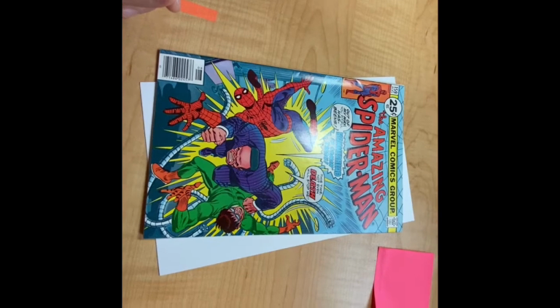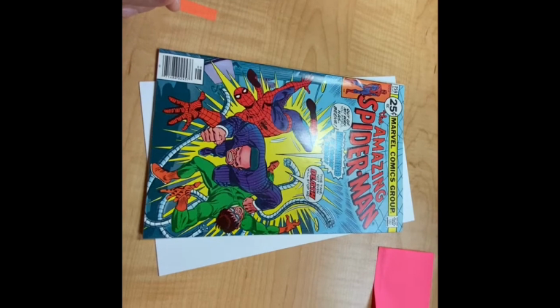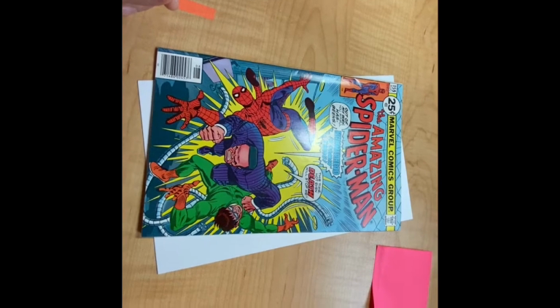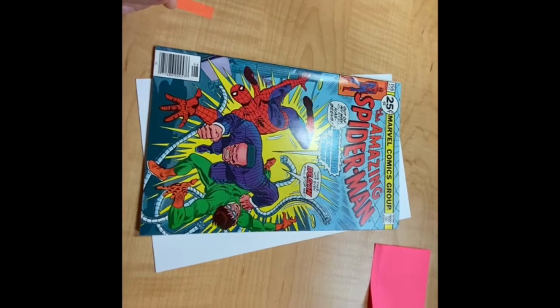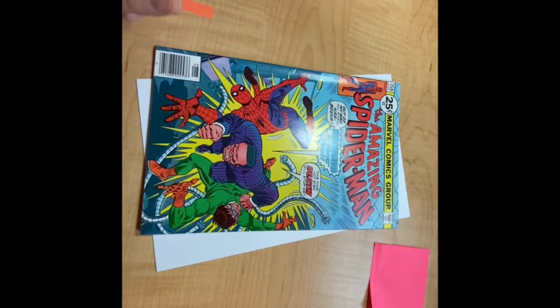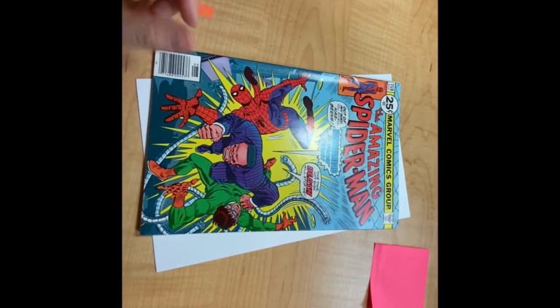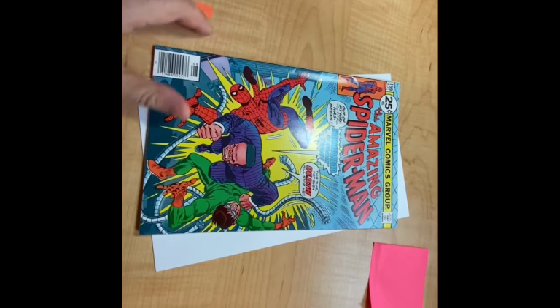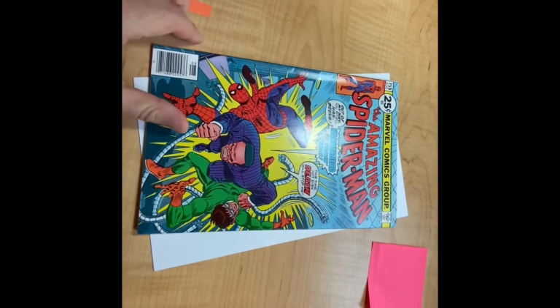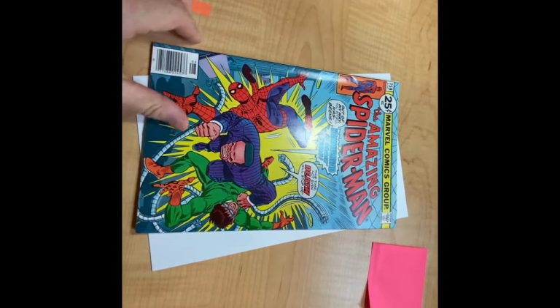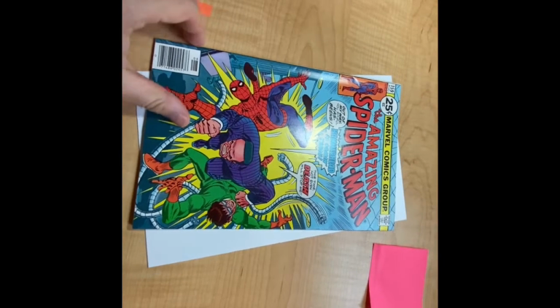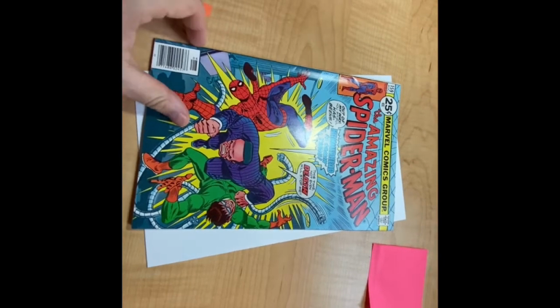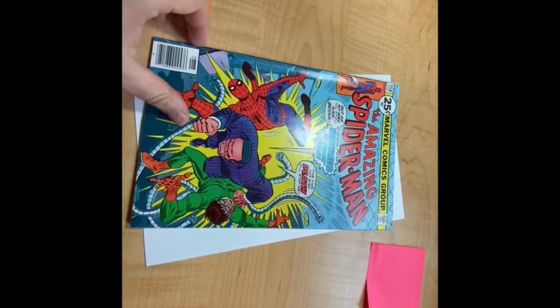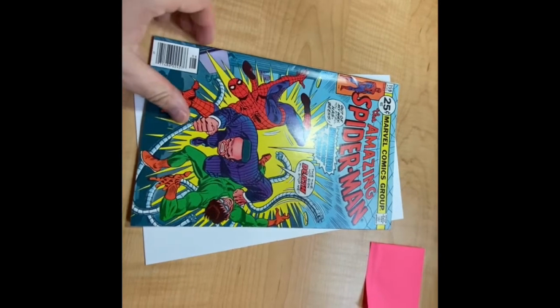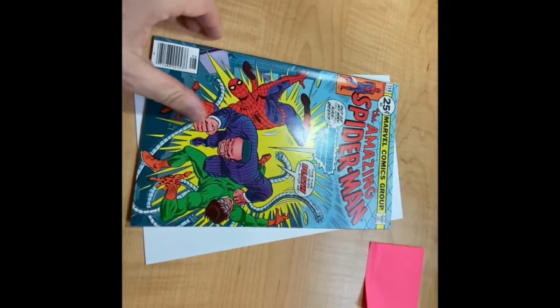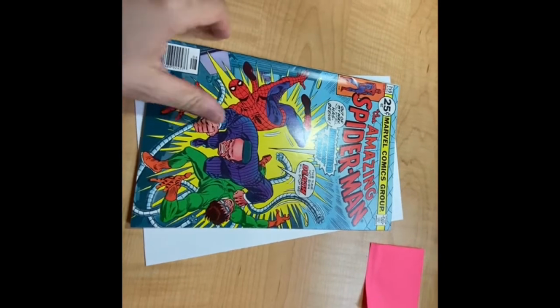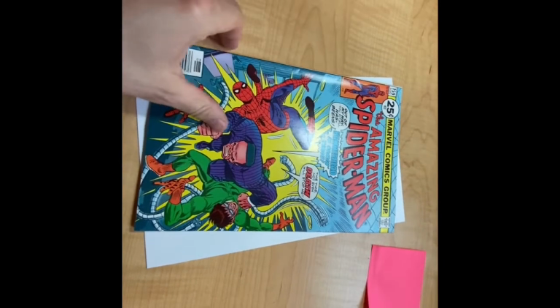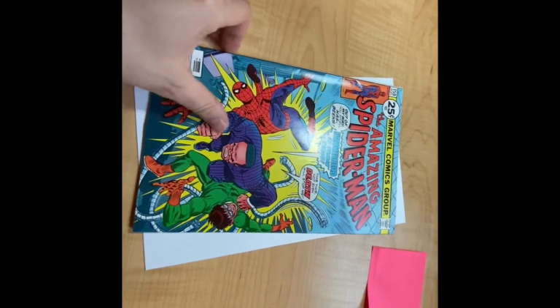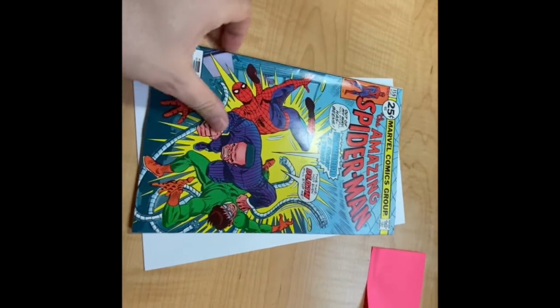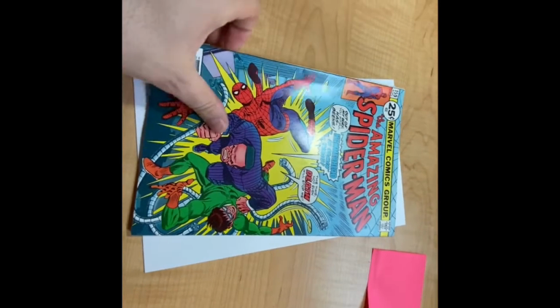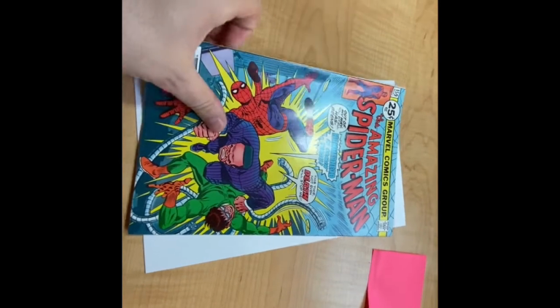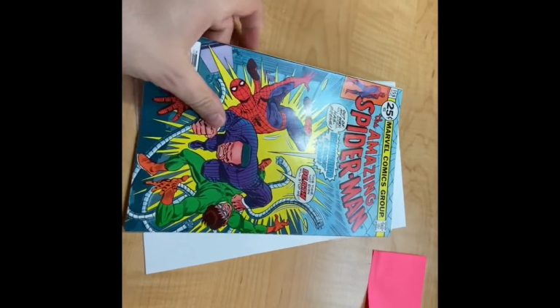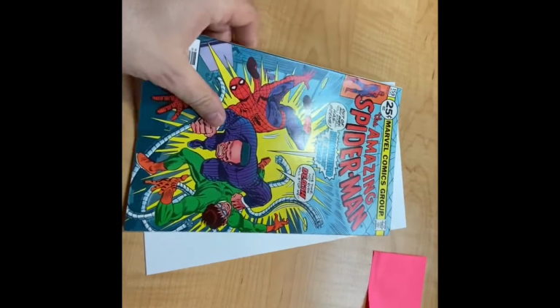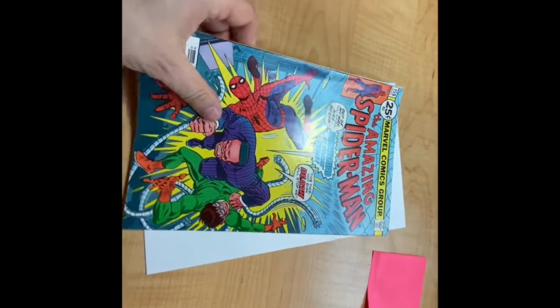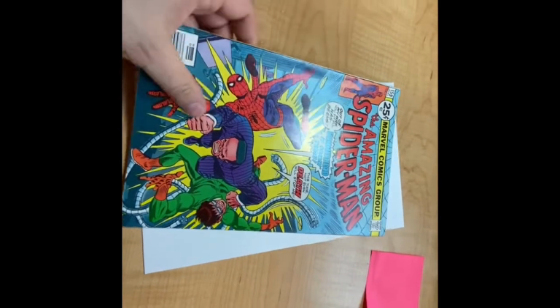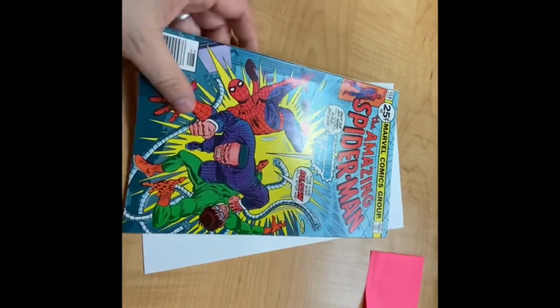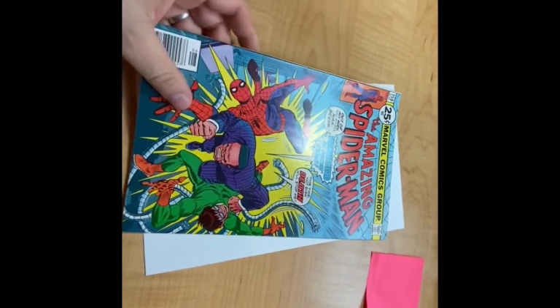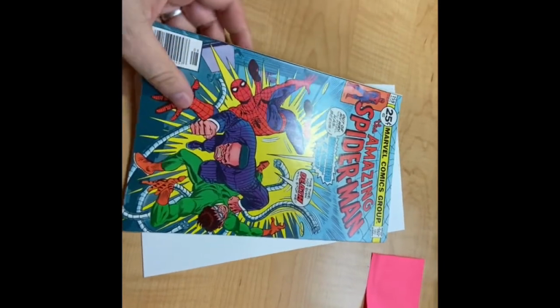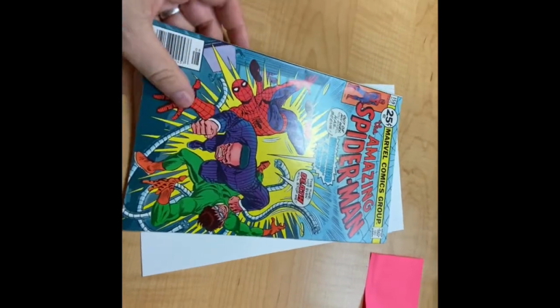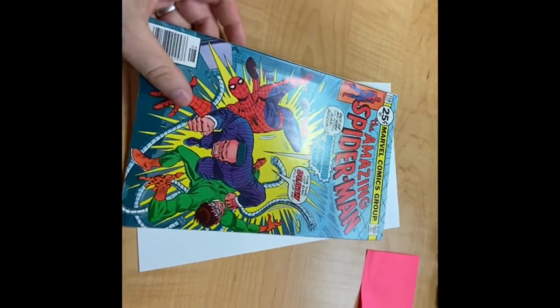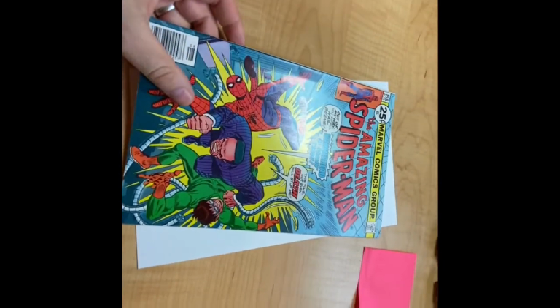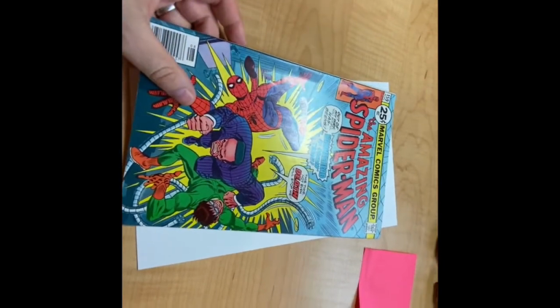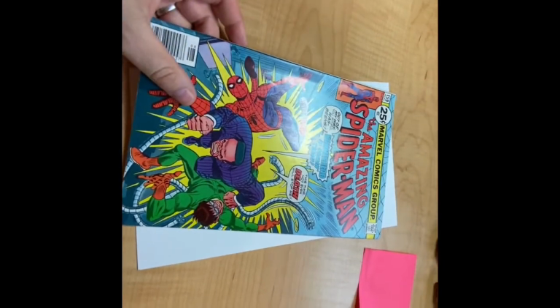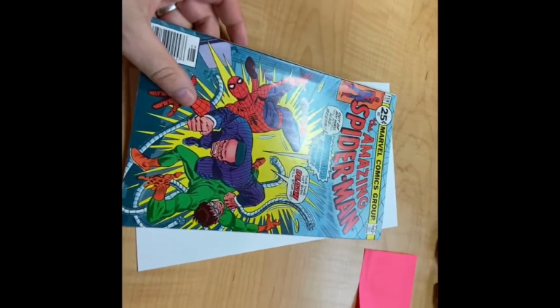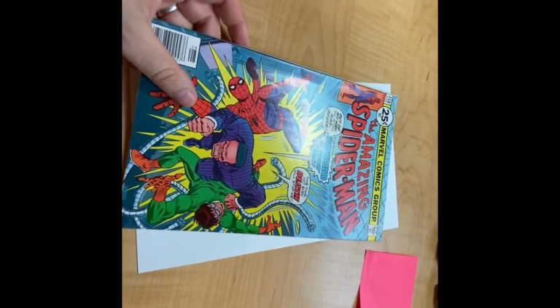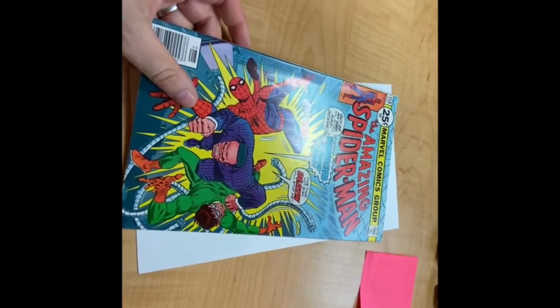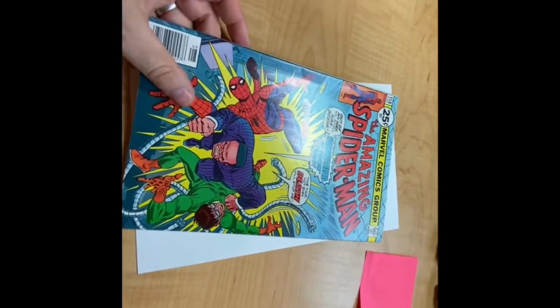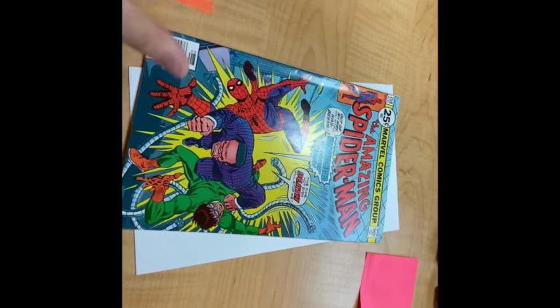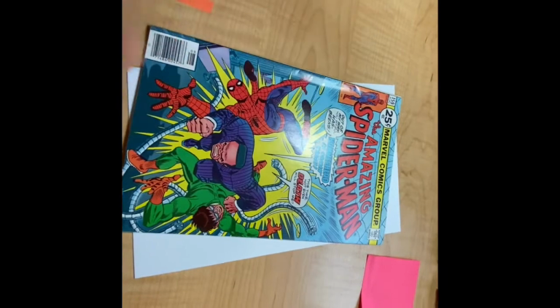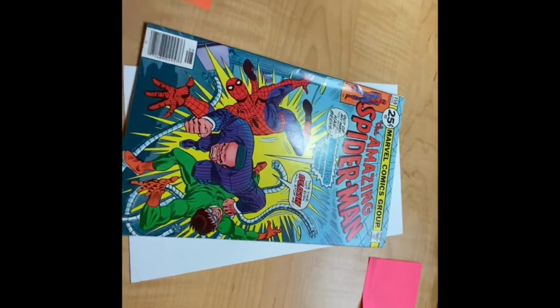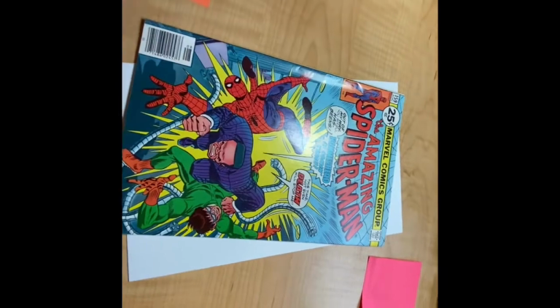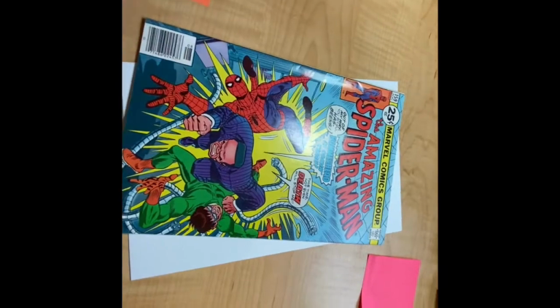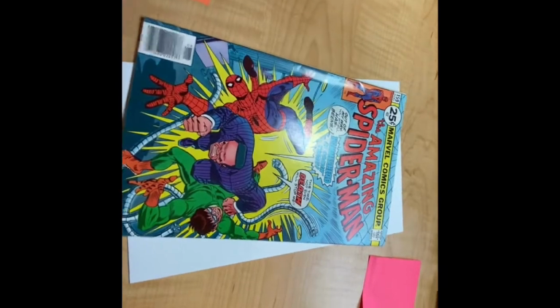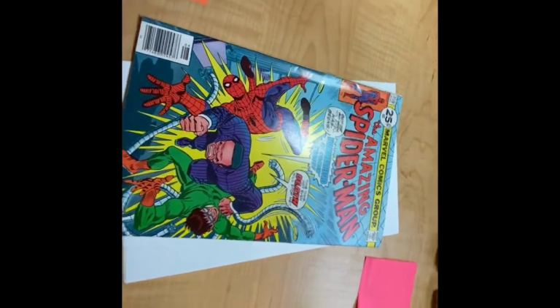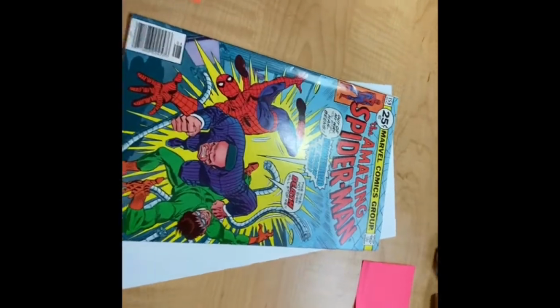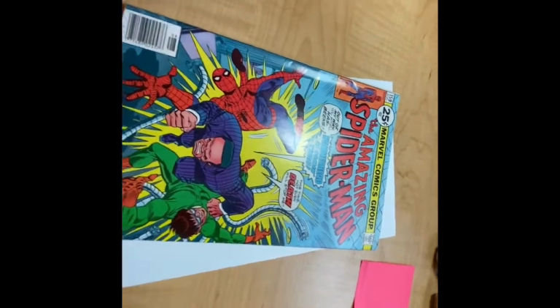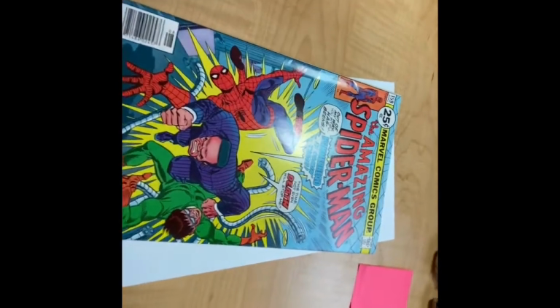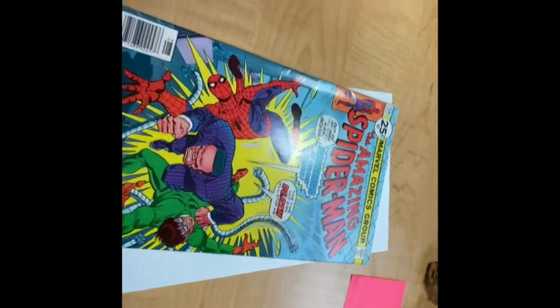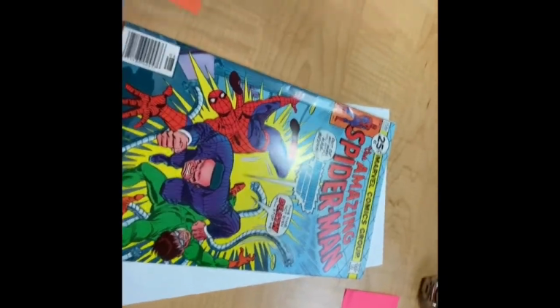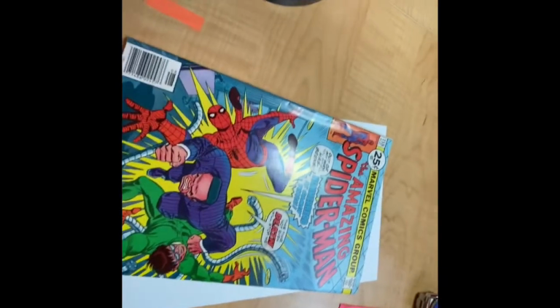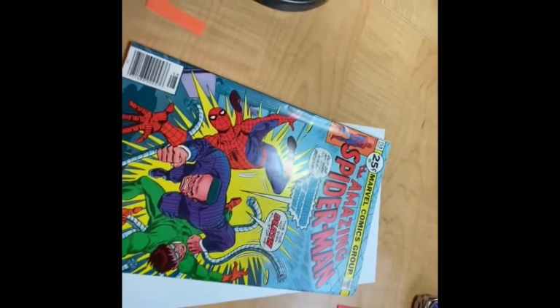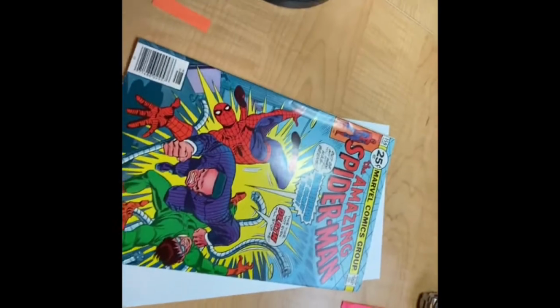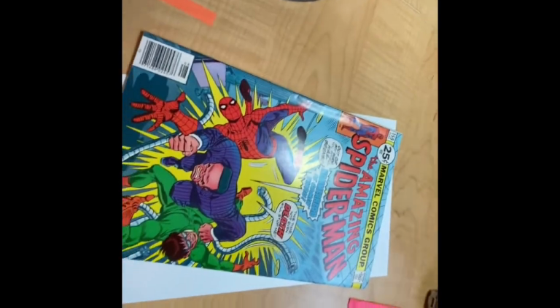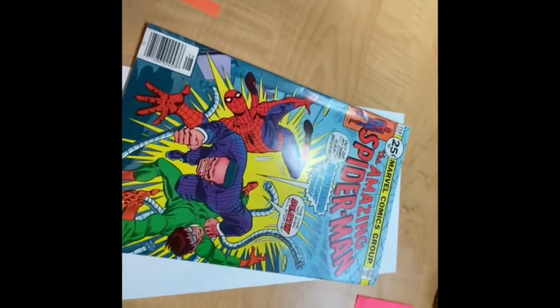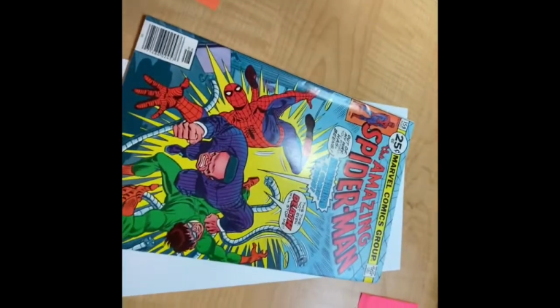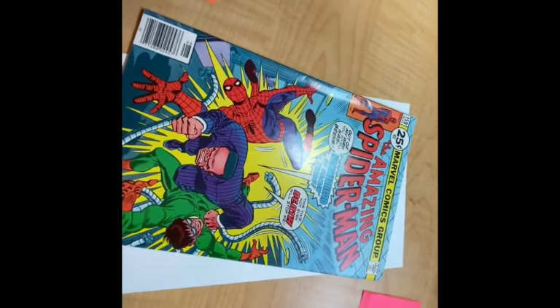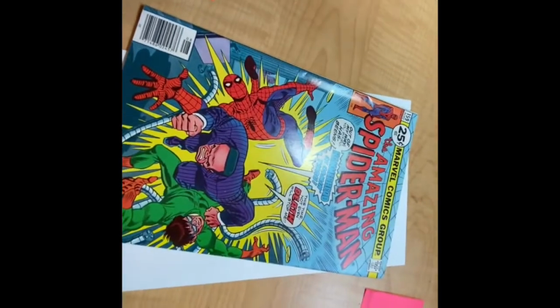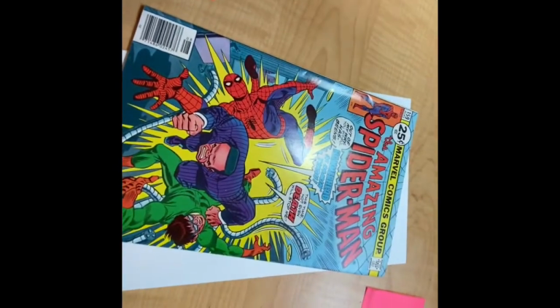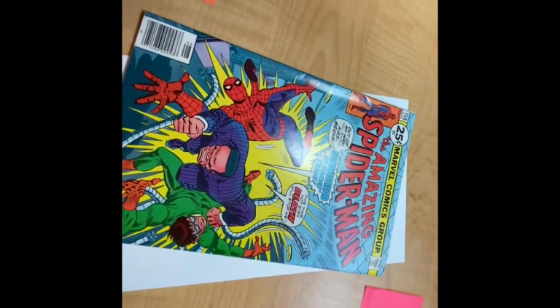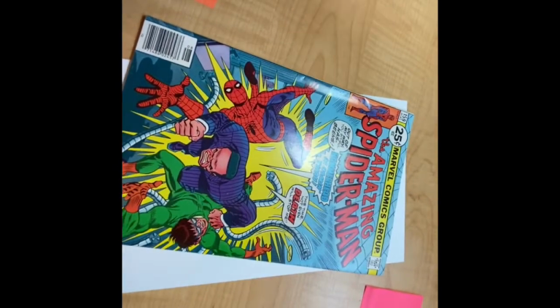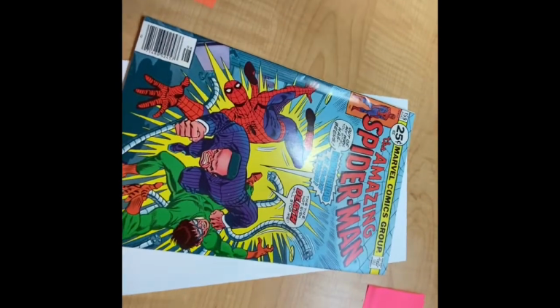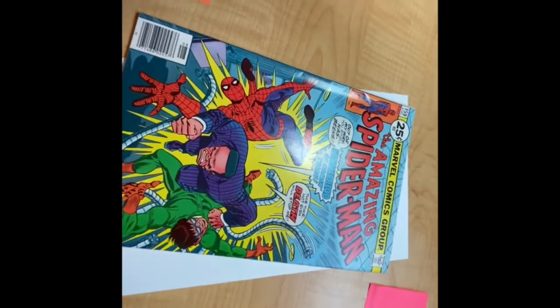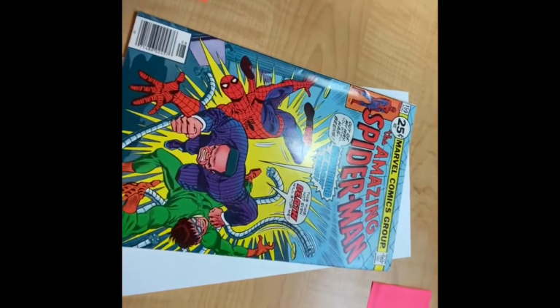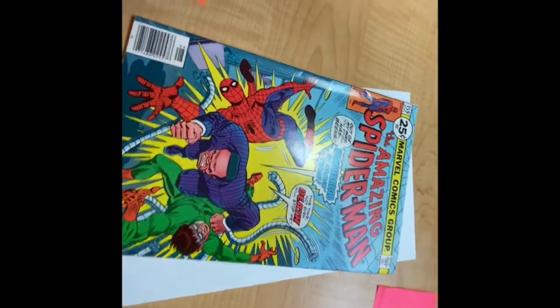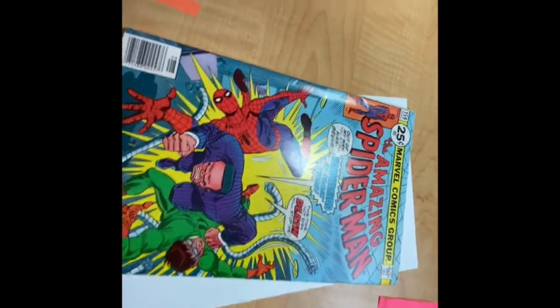So, what are we here? More of the same. This is Amazing Spider-Man 159, which I believe I purchased as a VF Plus.